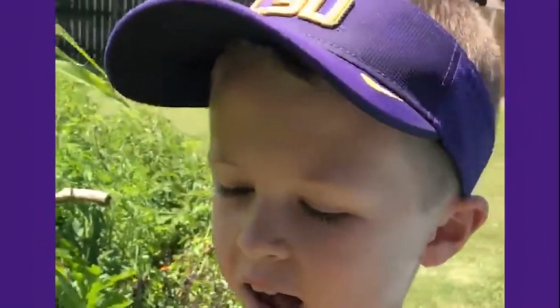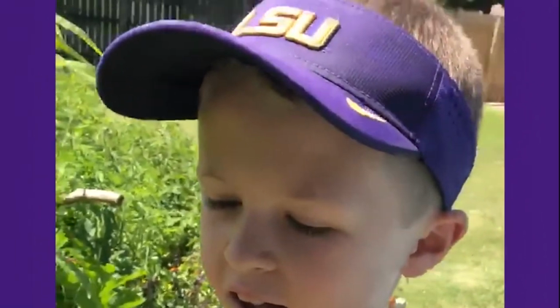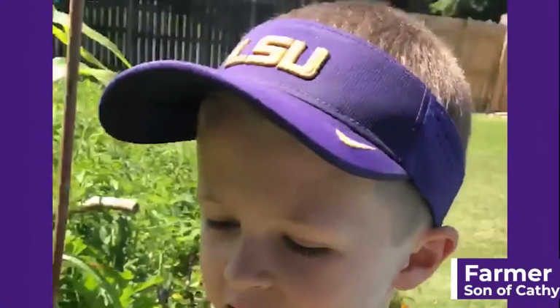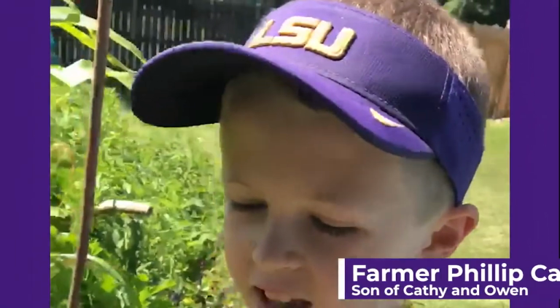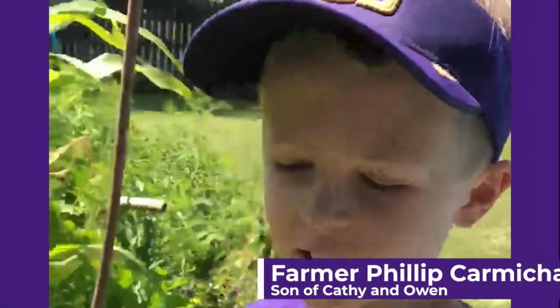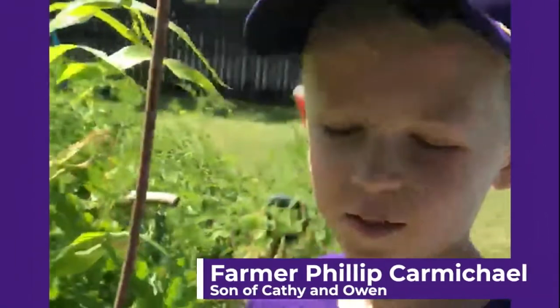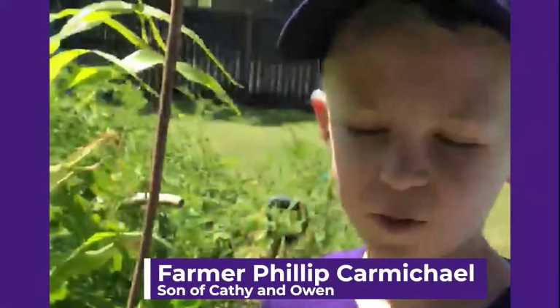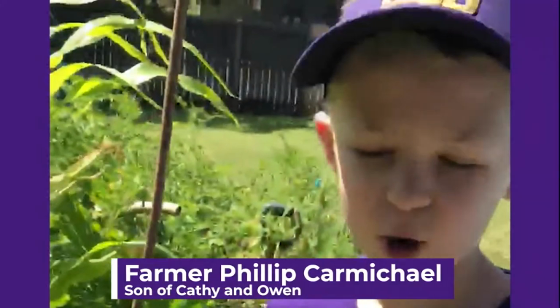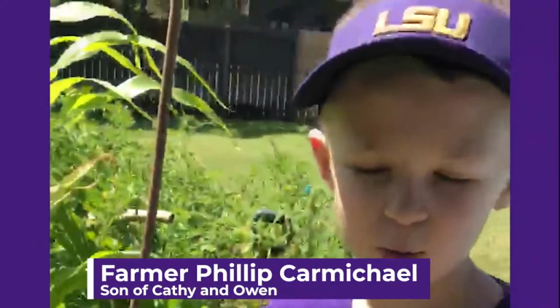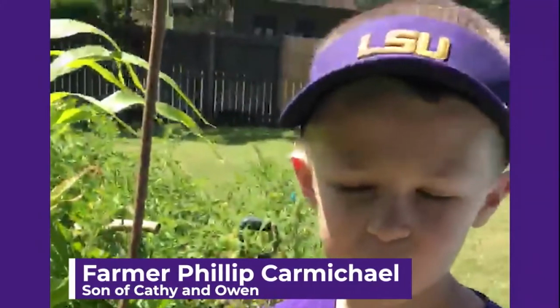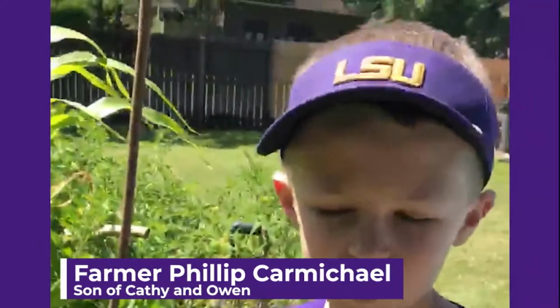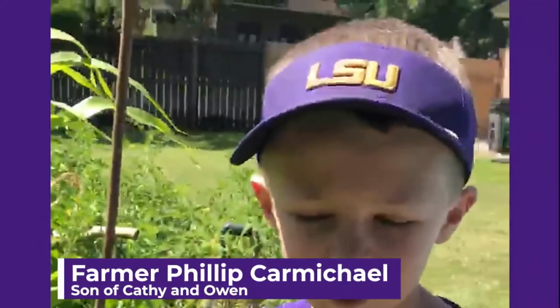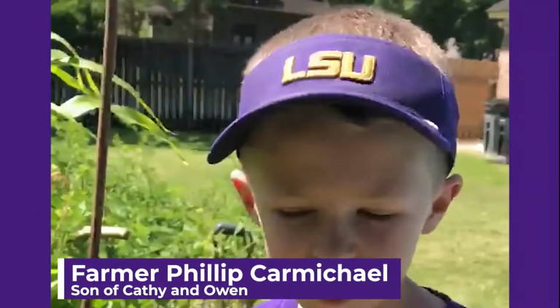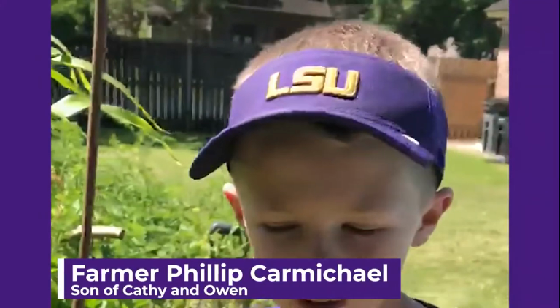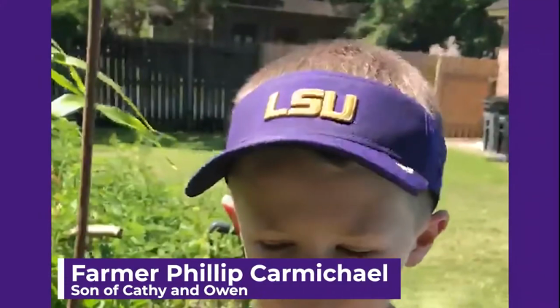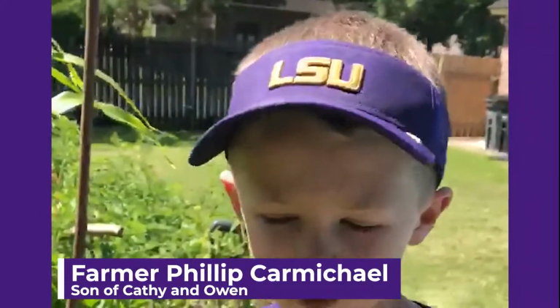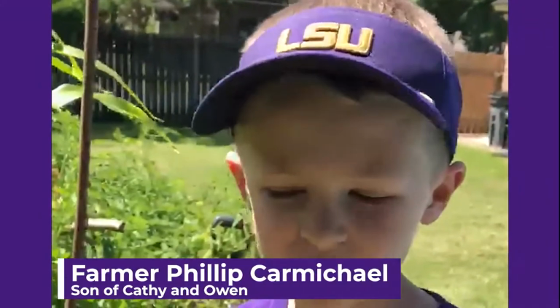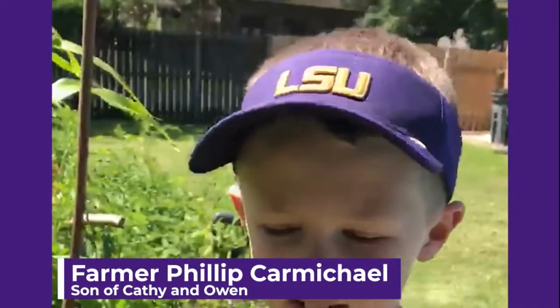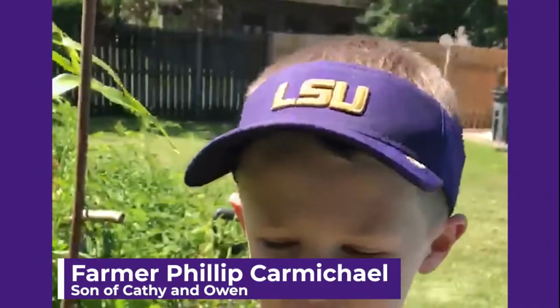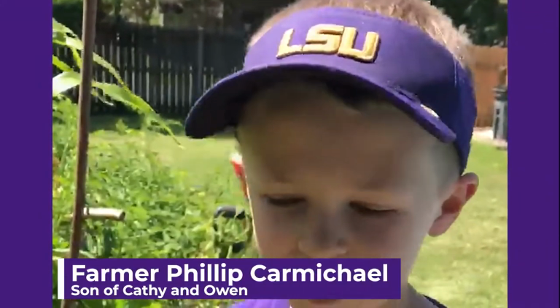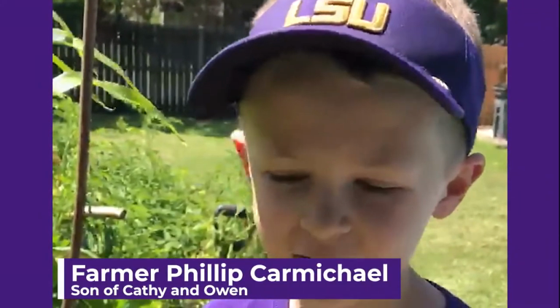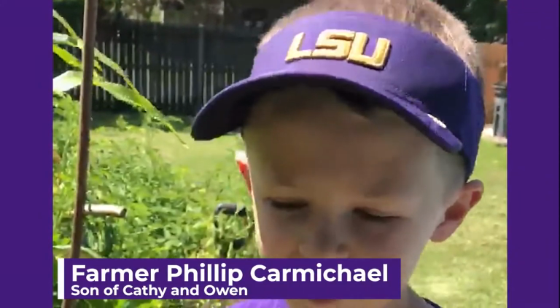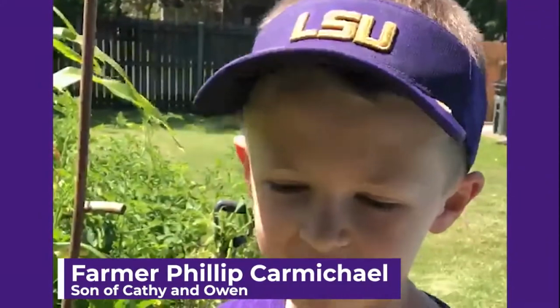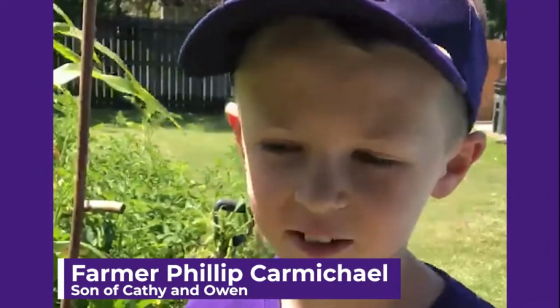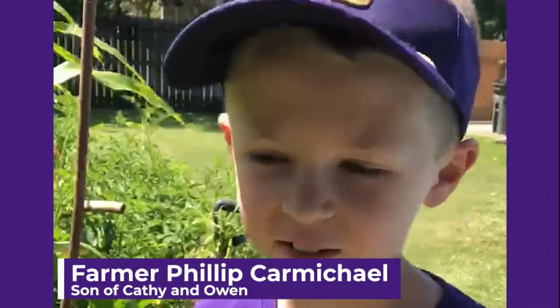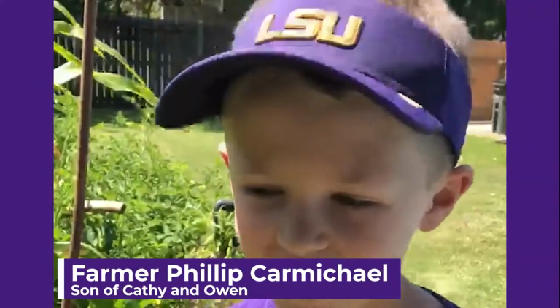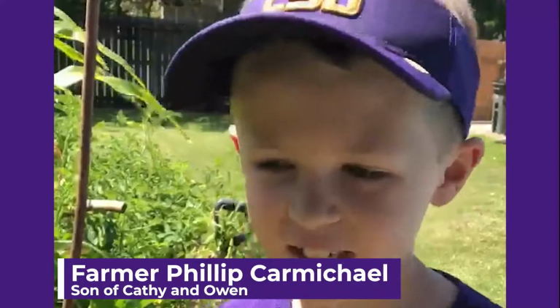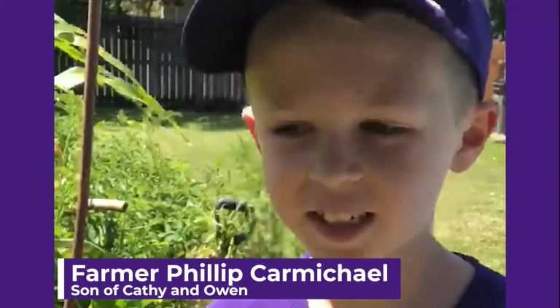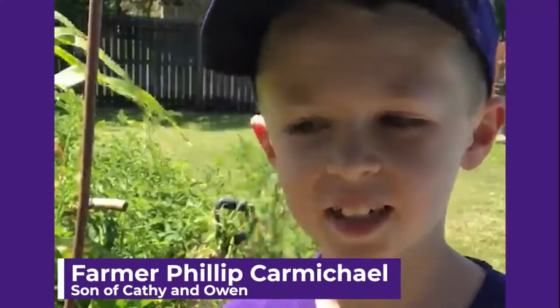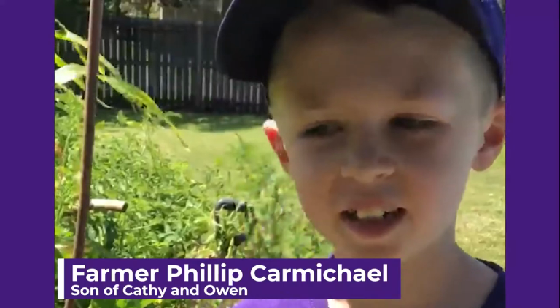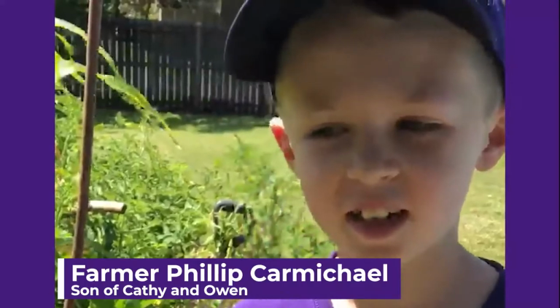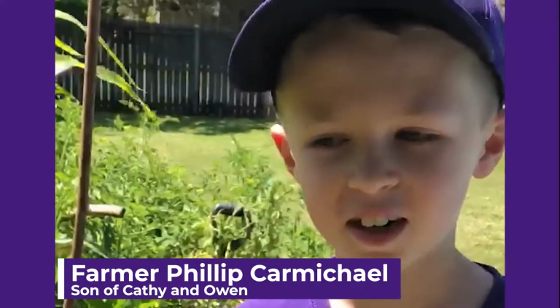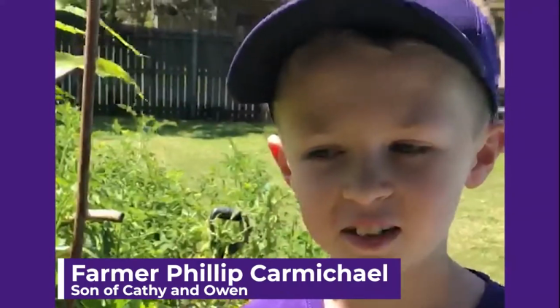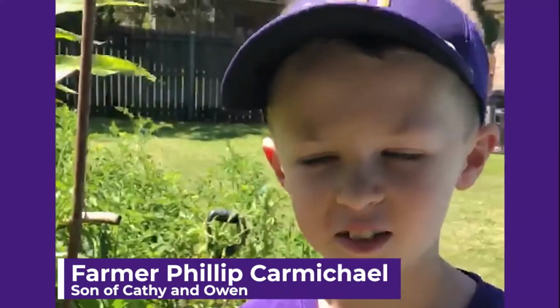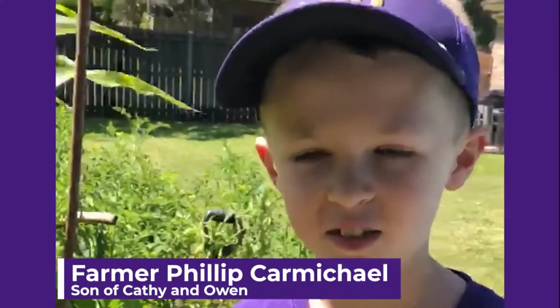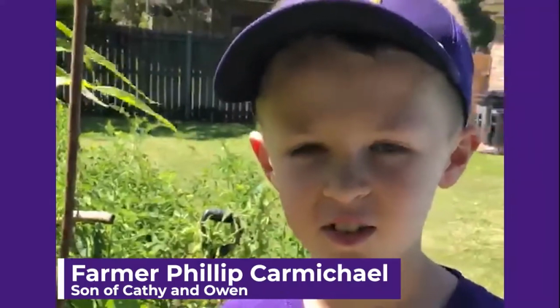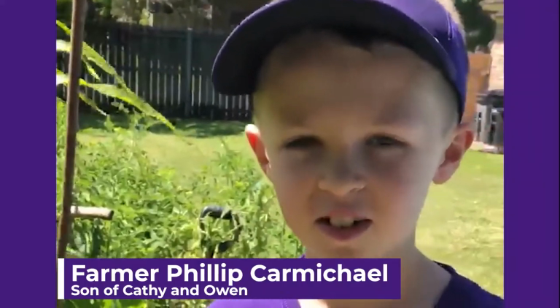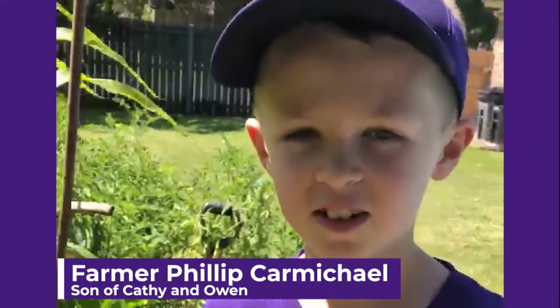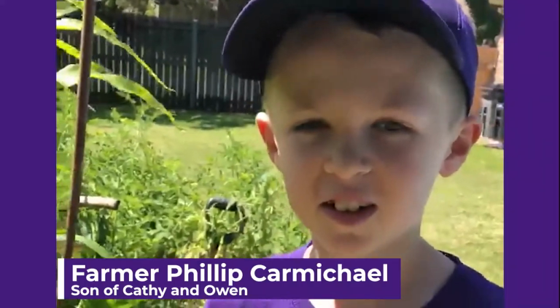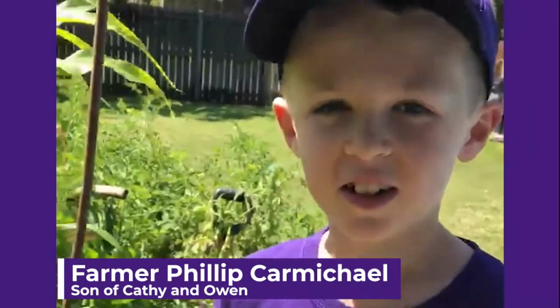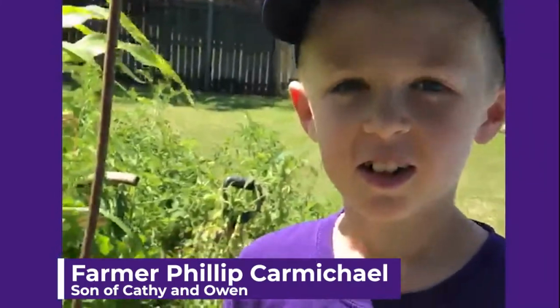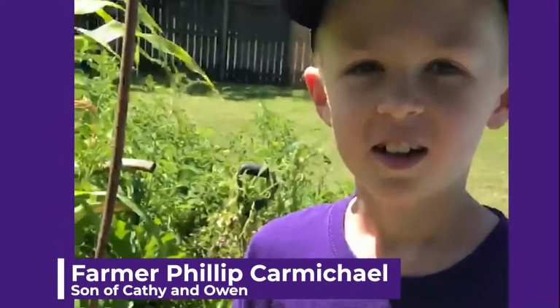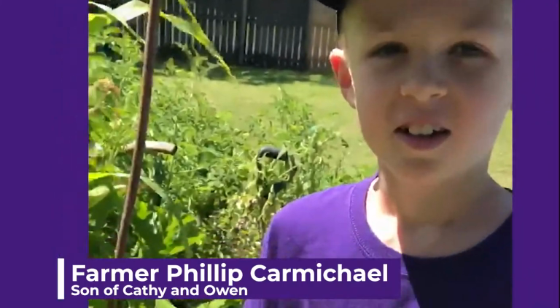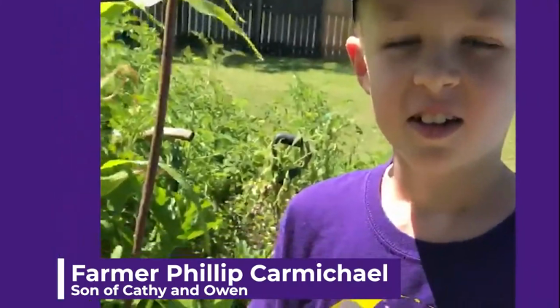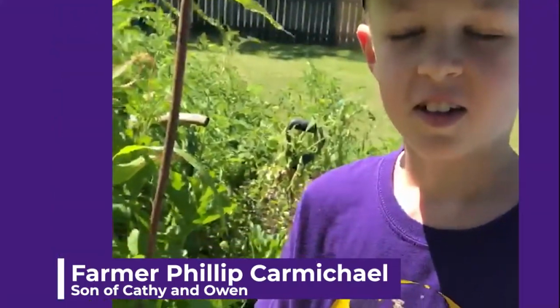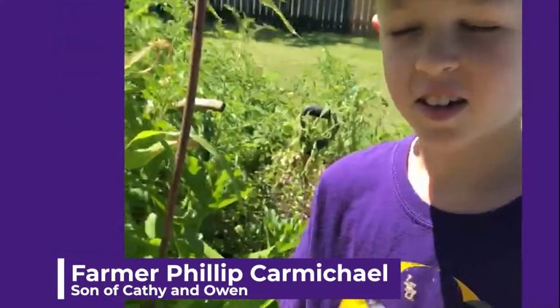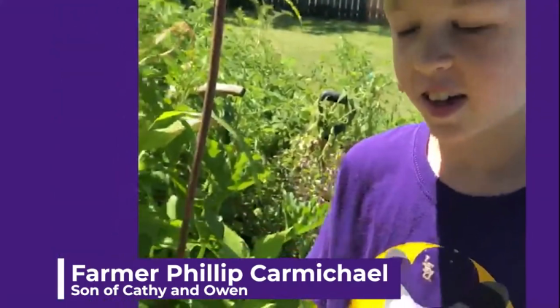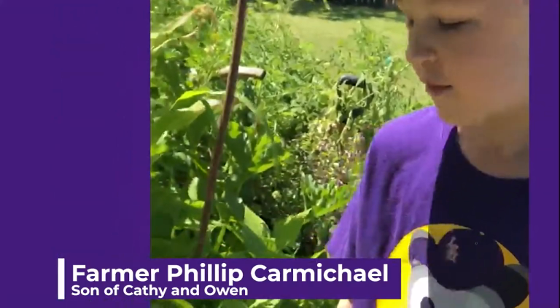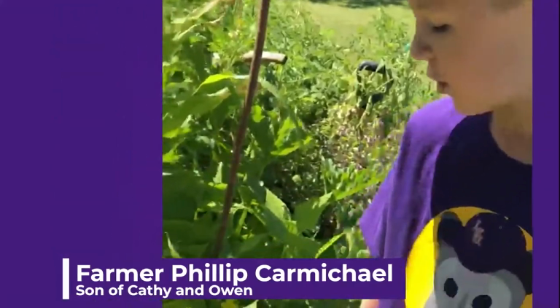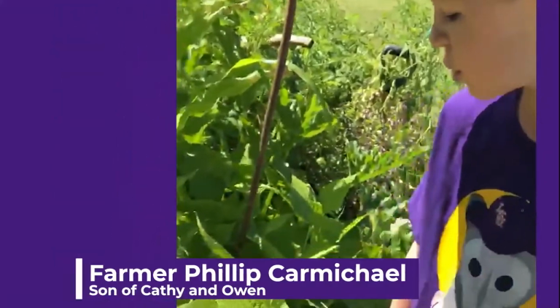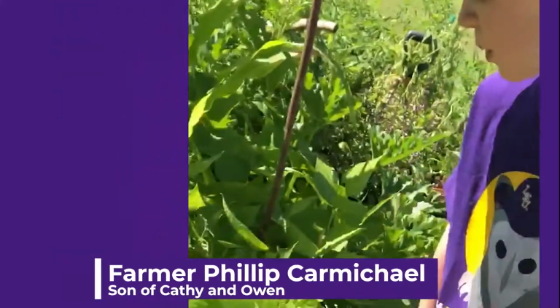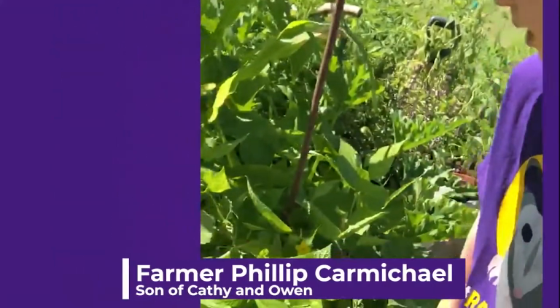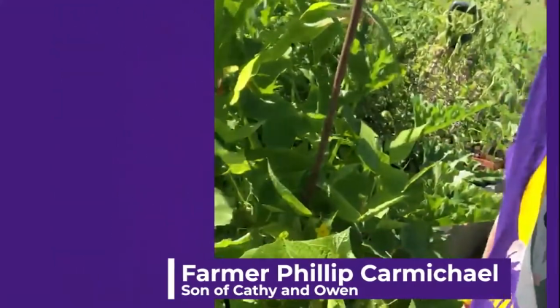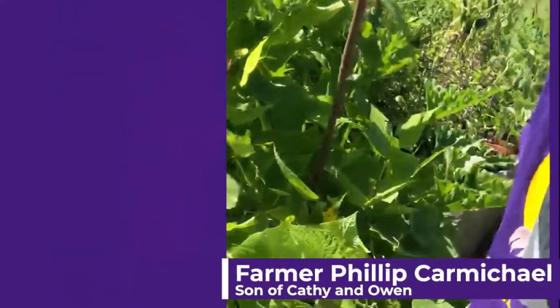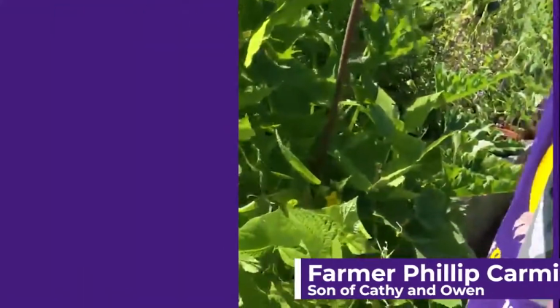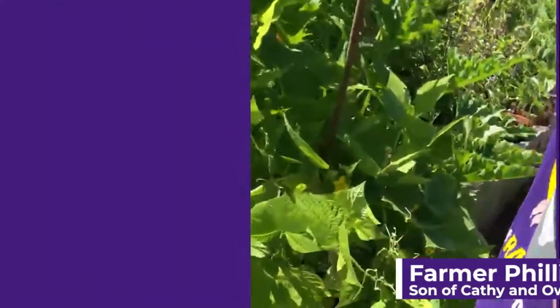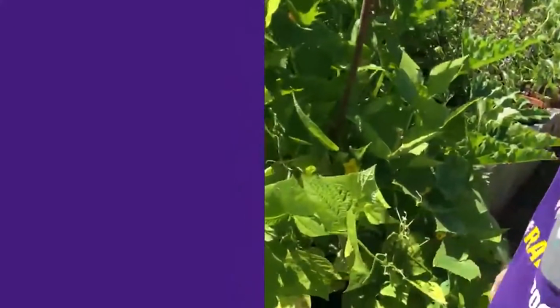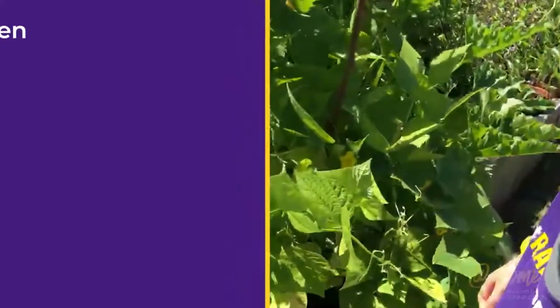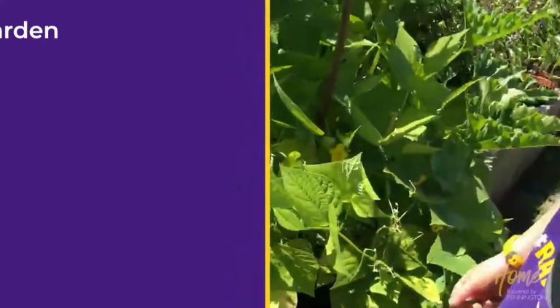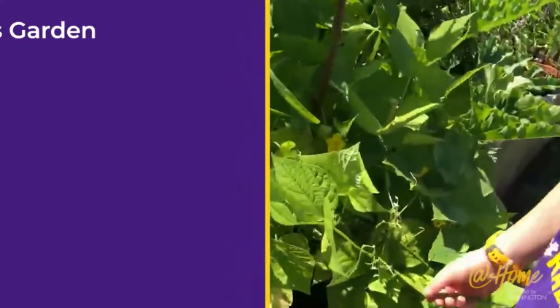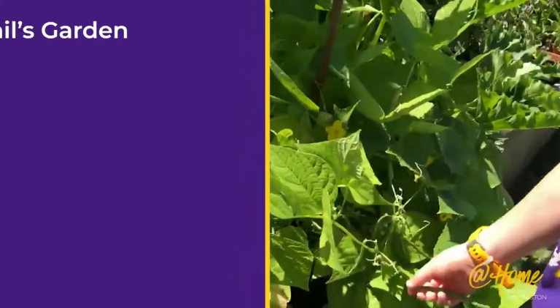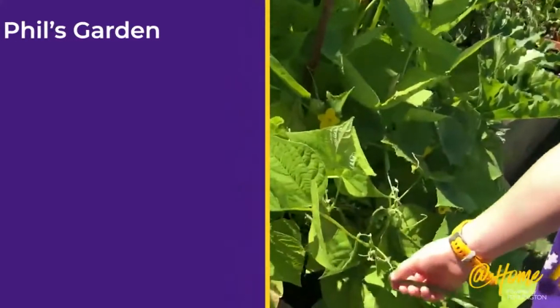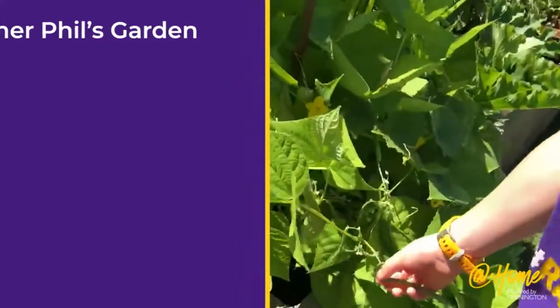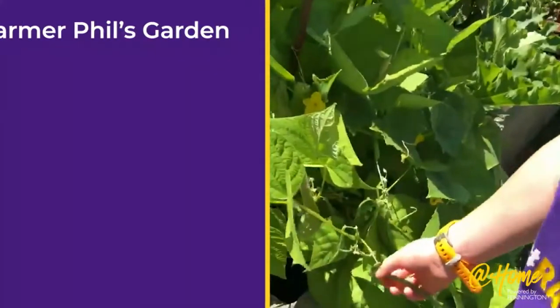This is Farmer Phil and I'm going to take you on a Louisiana garden tour. First we have the green beans.